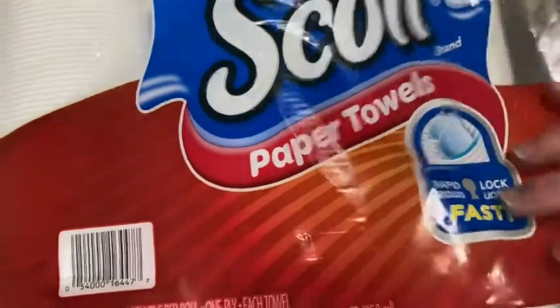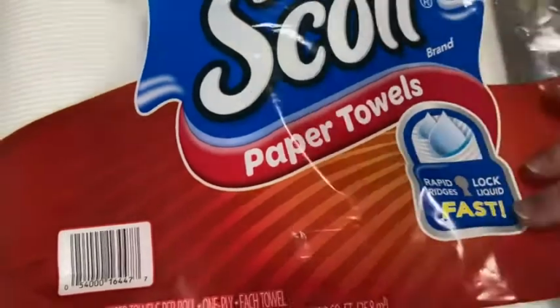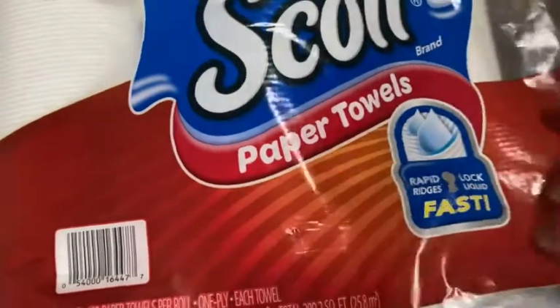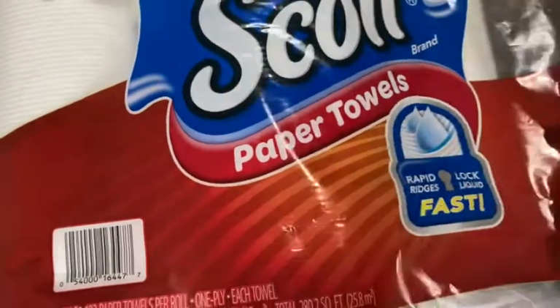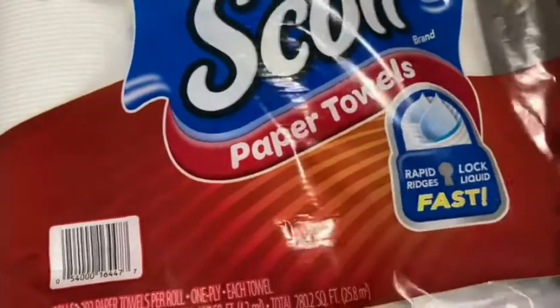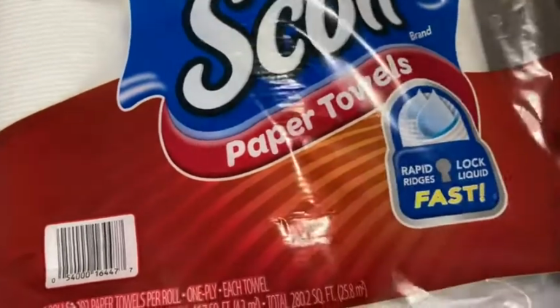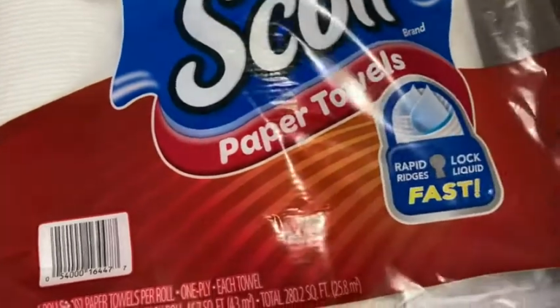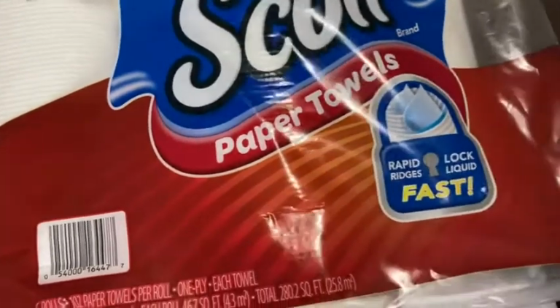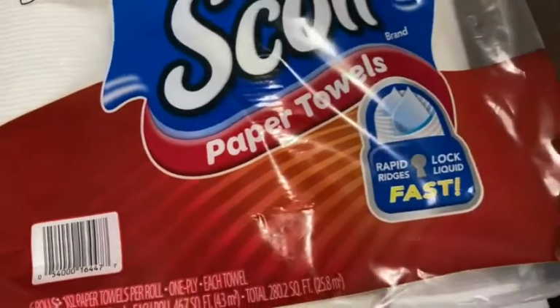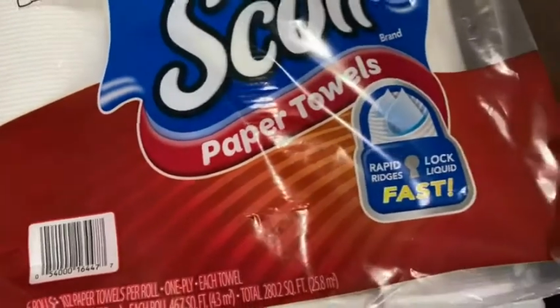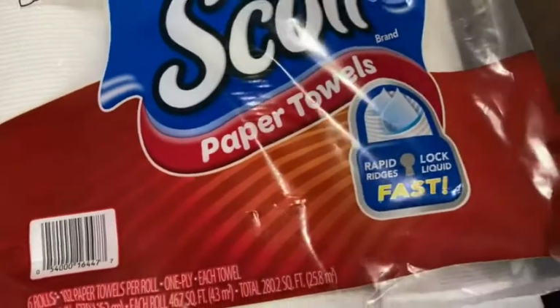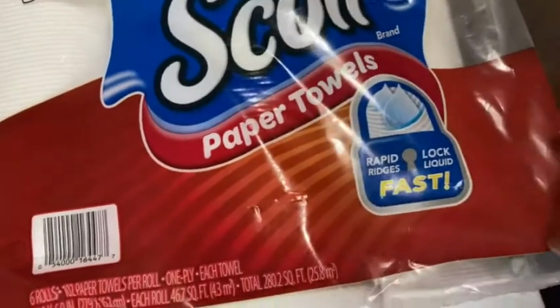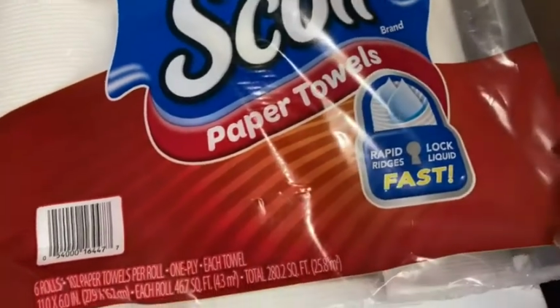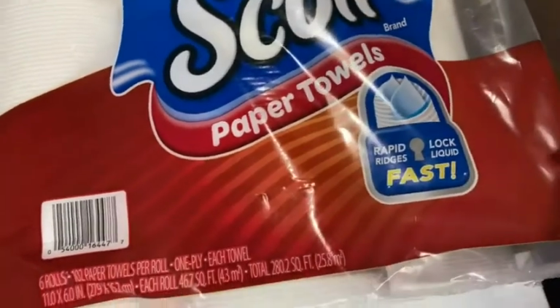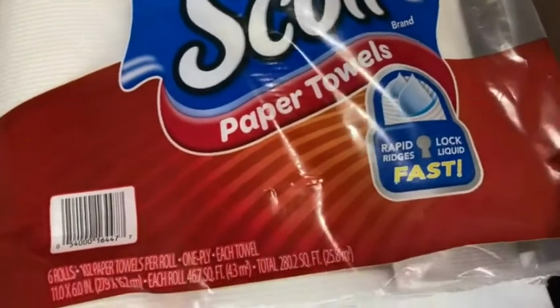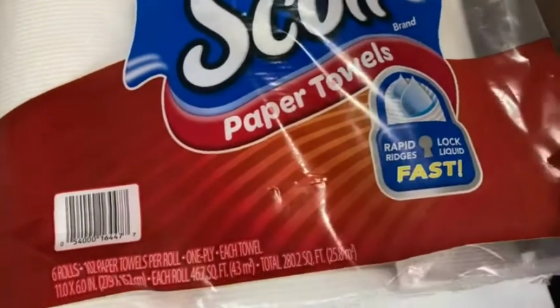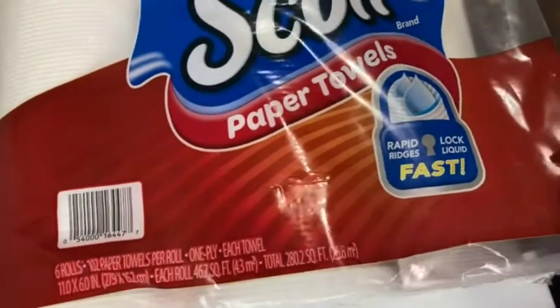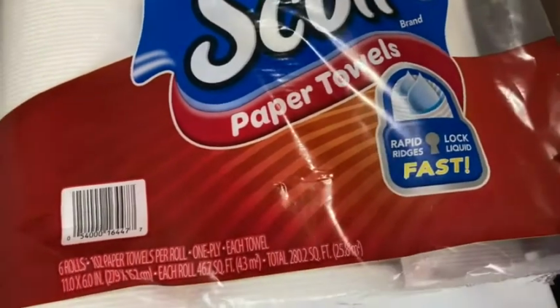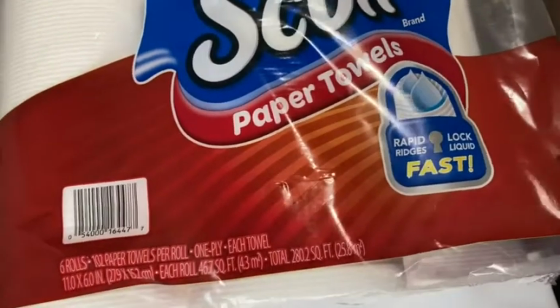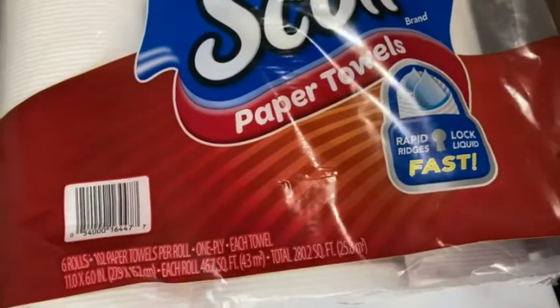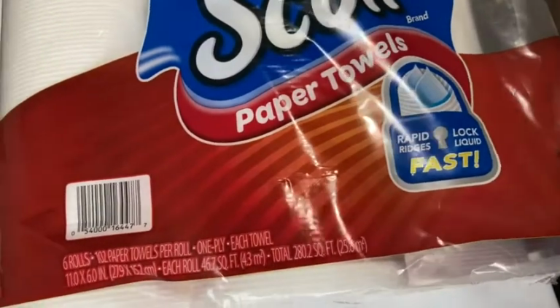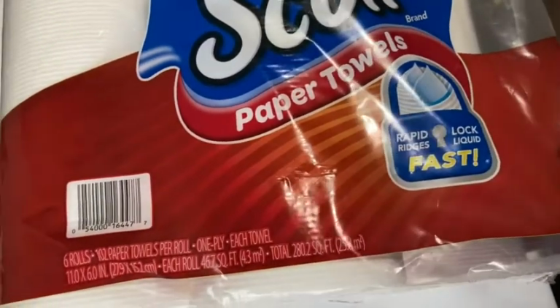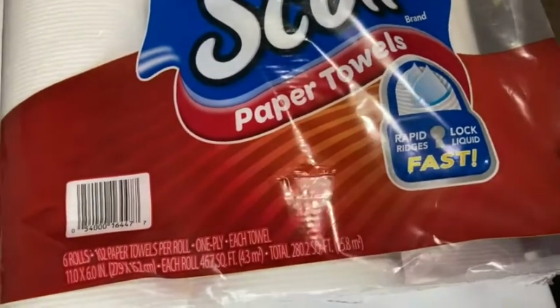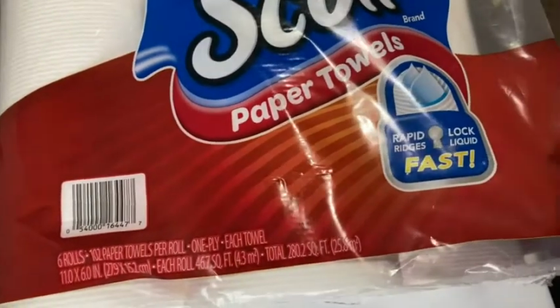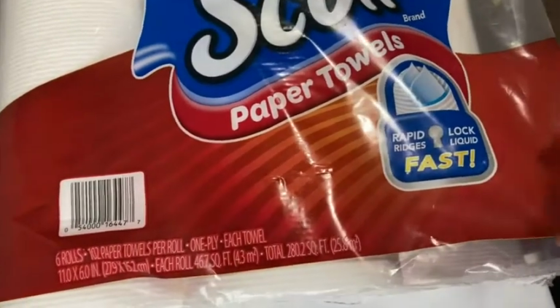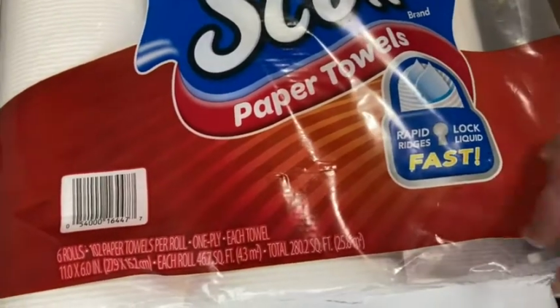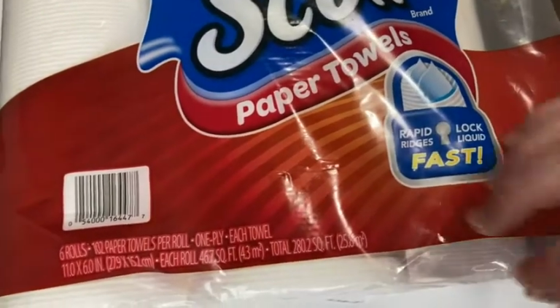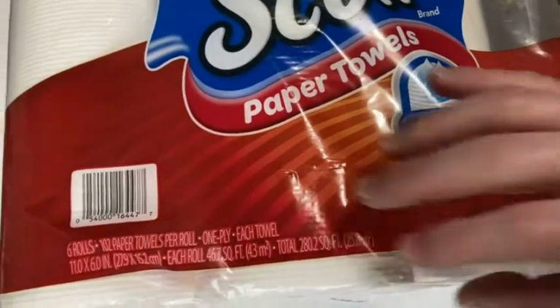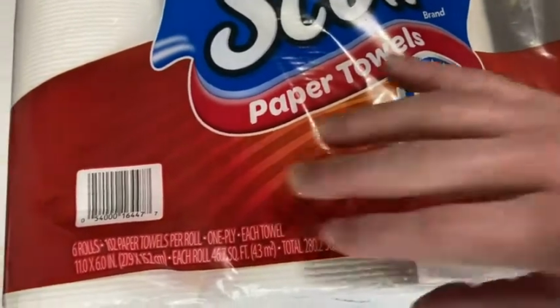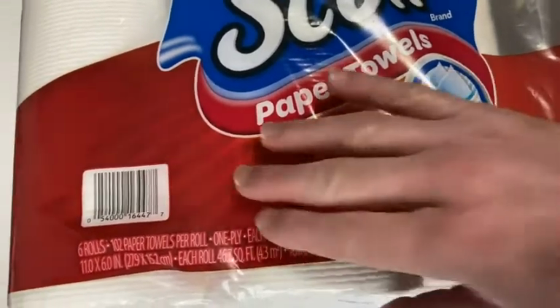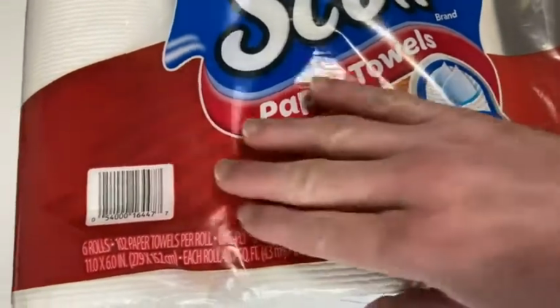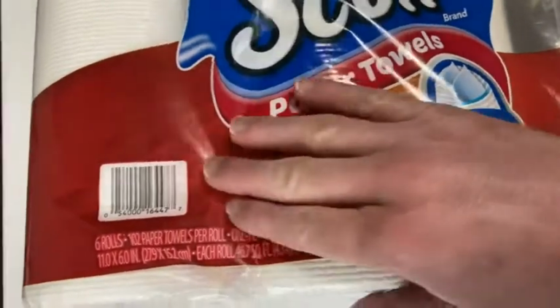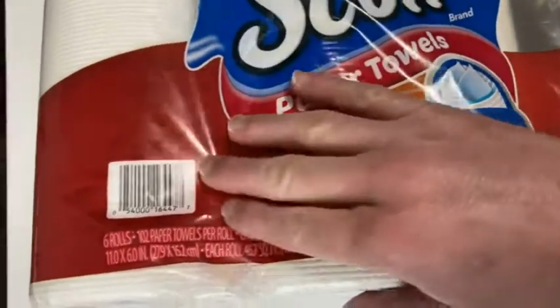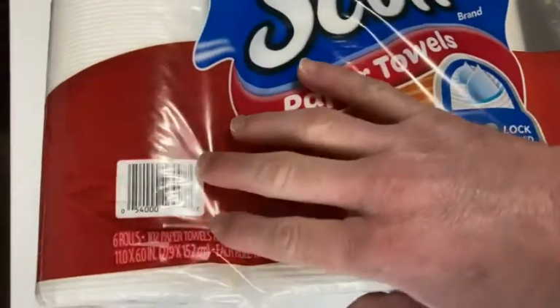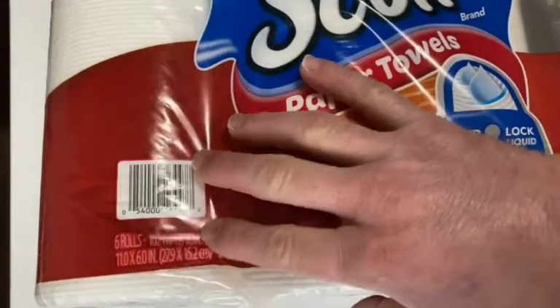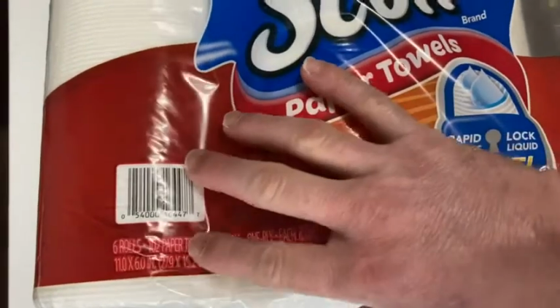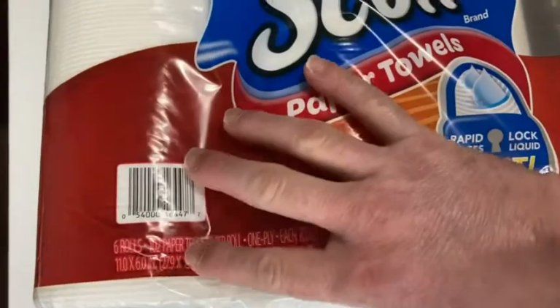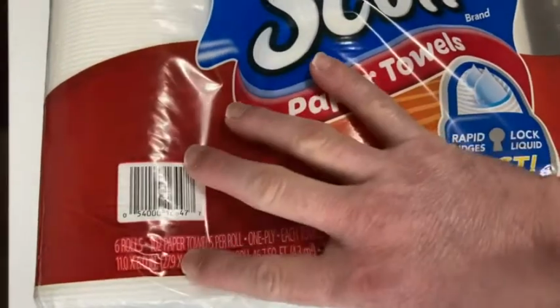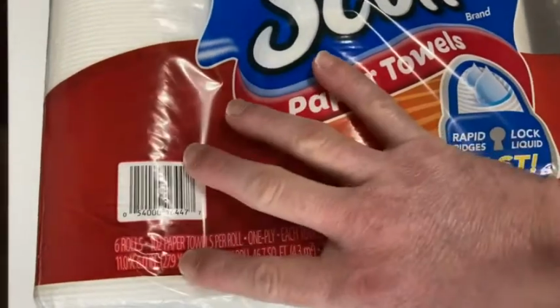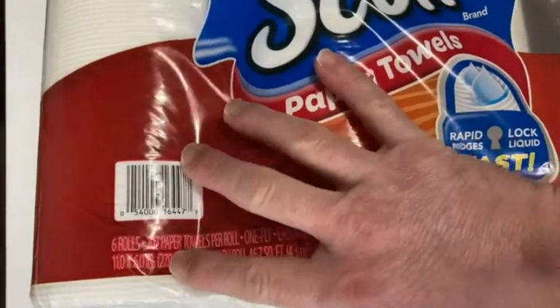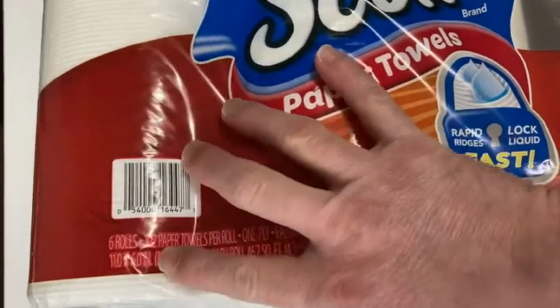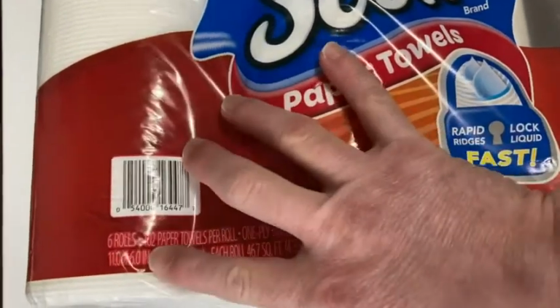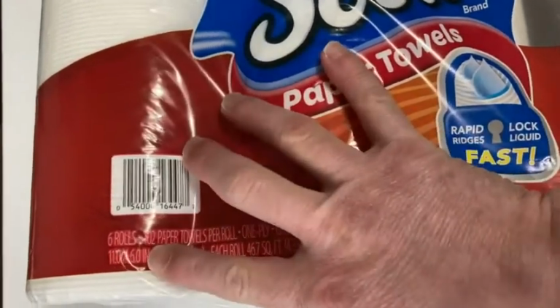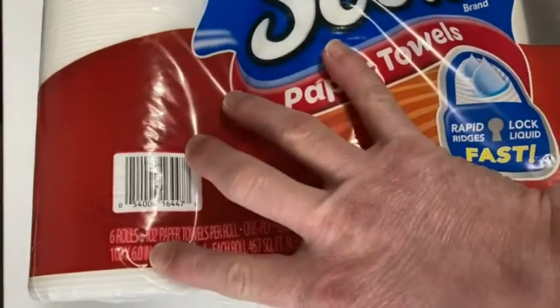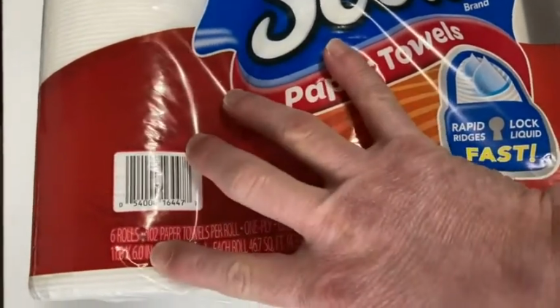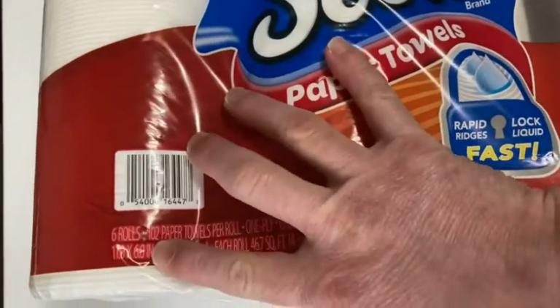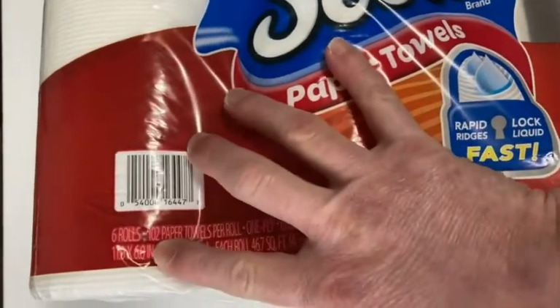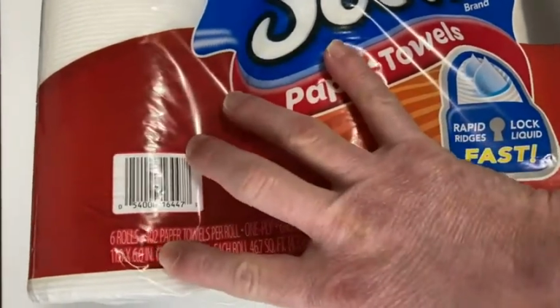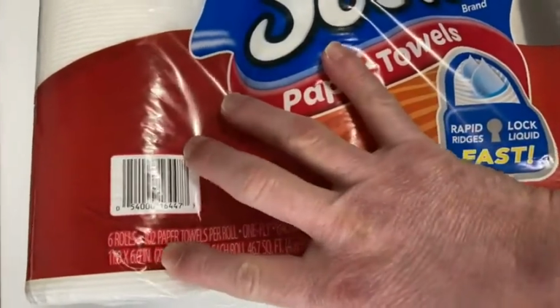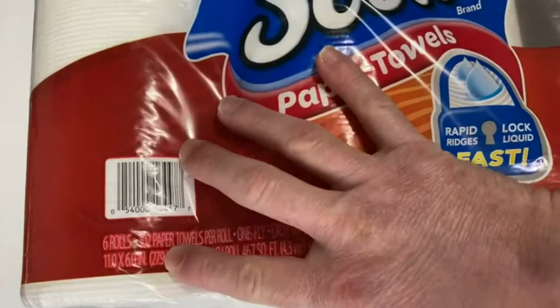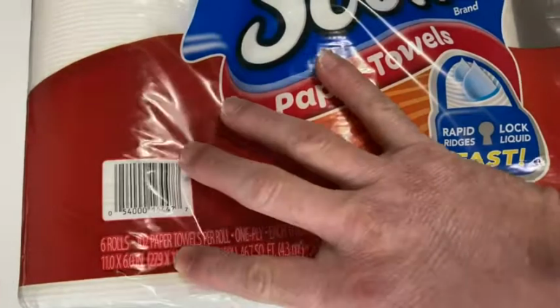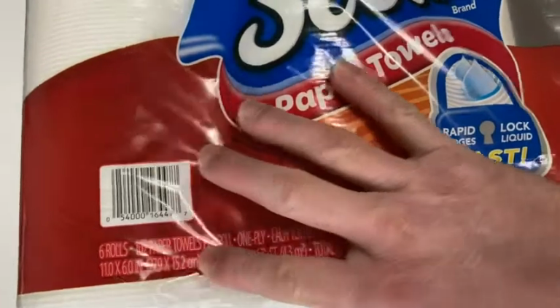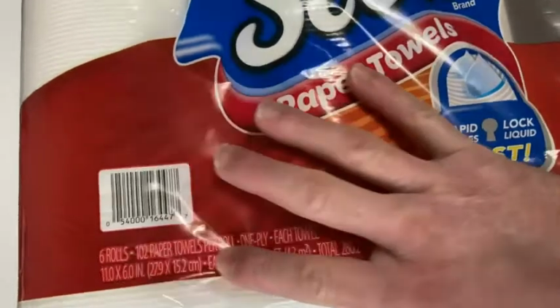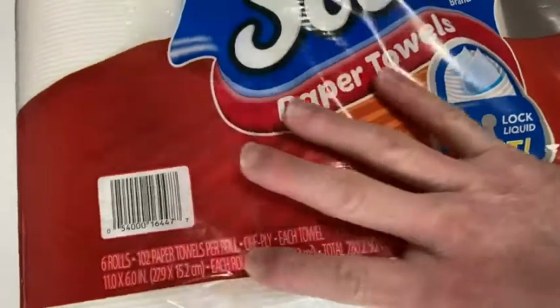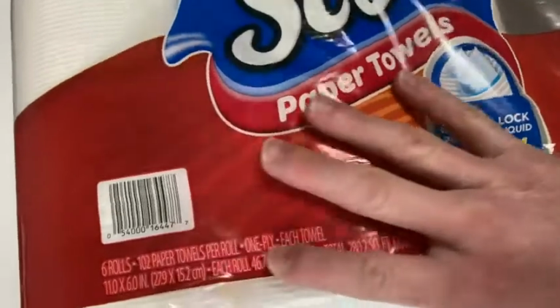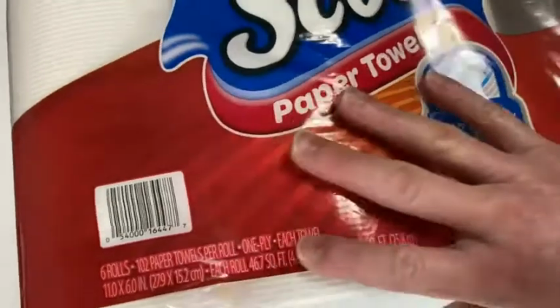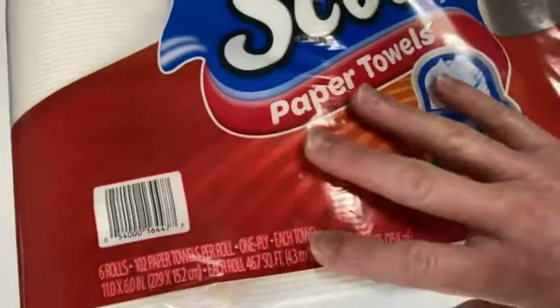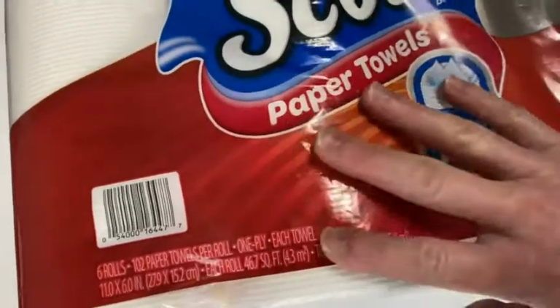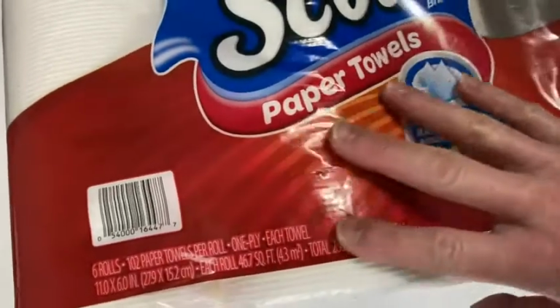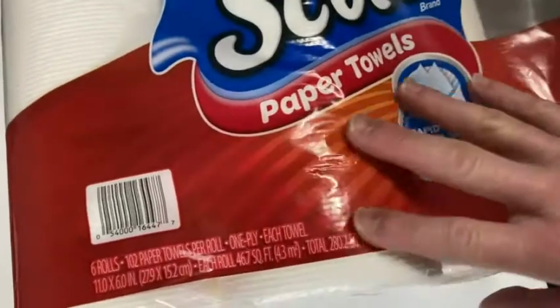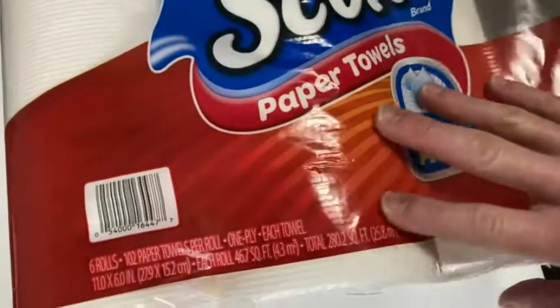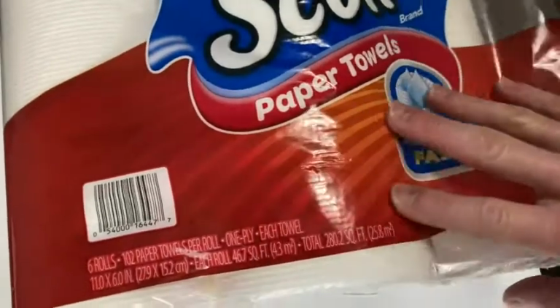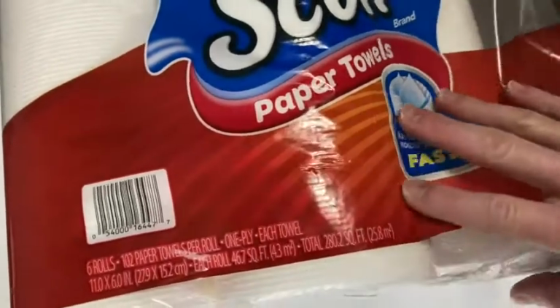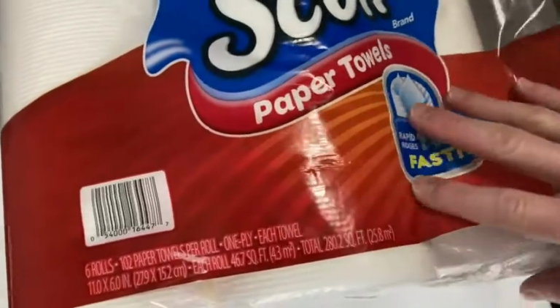I've already opened them and I've been using them. I used some last night to clean the kitchen. You get six rolls and they're really big.